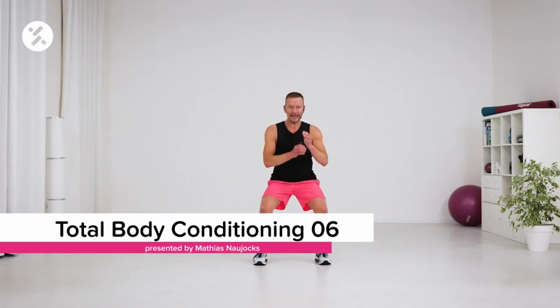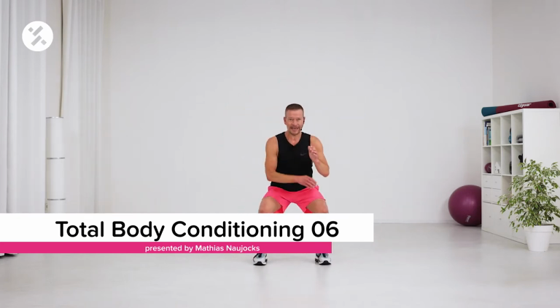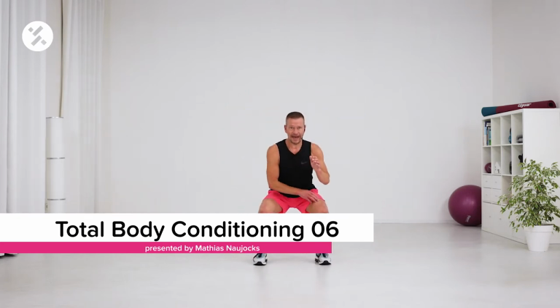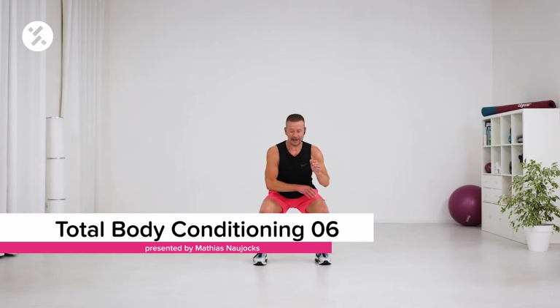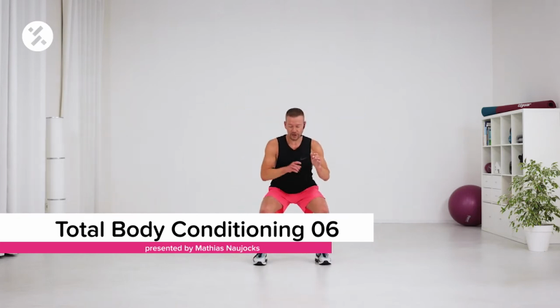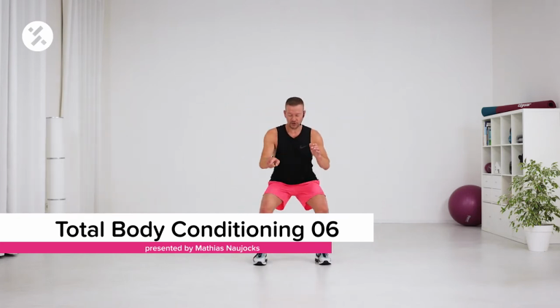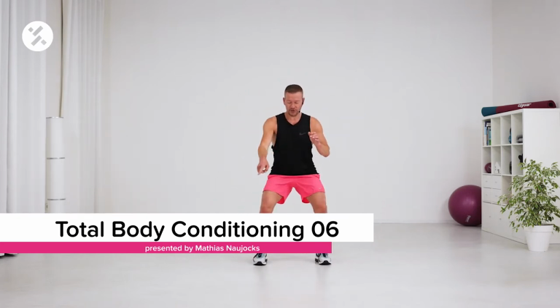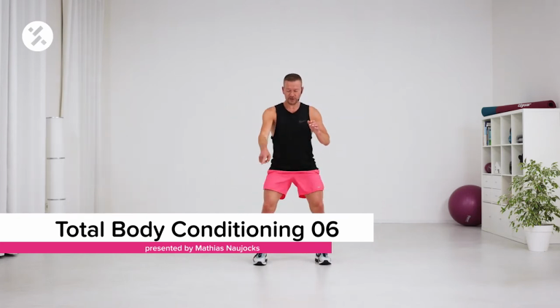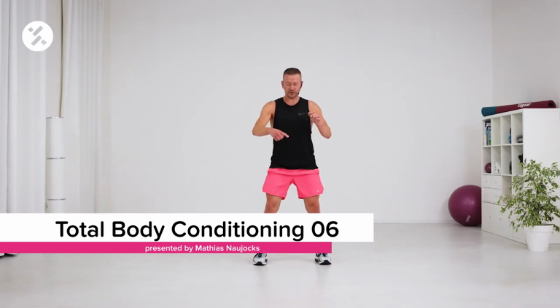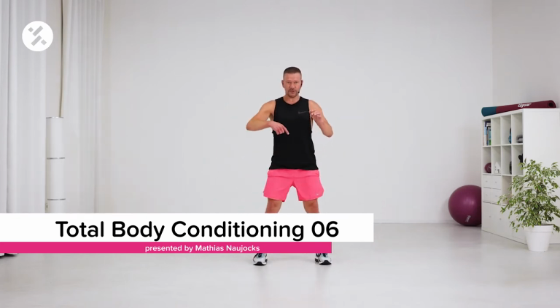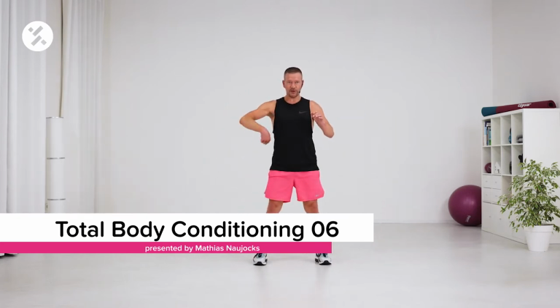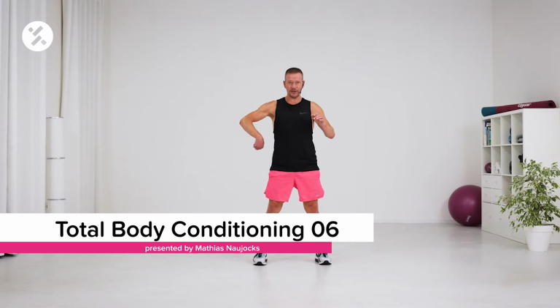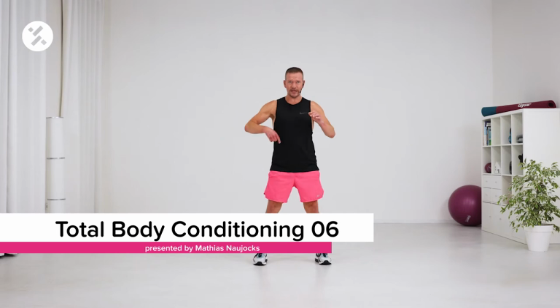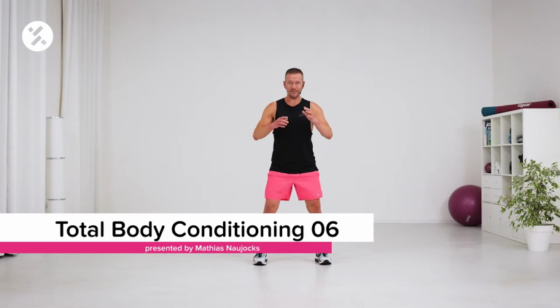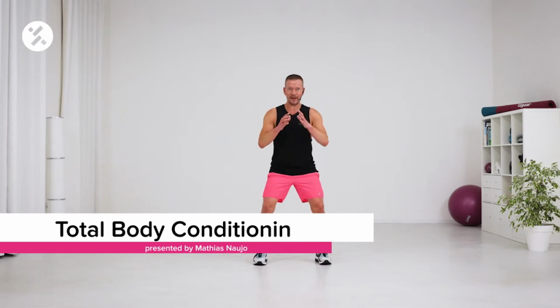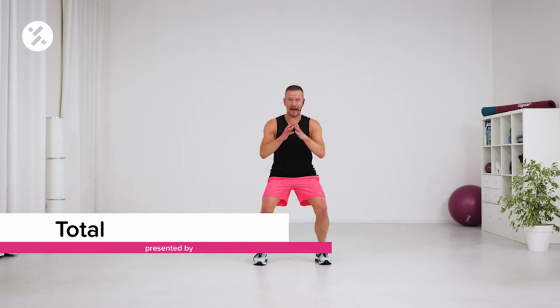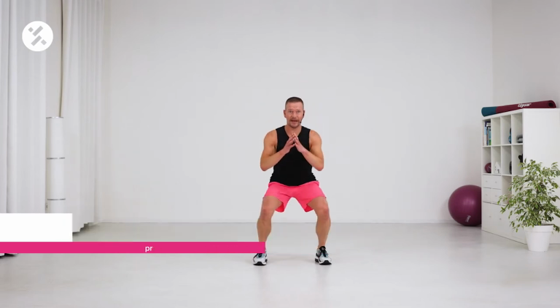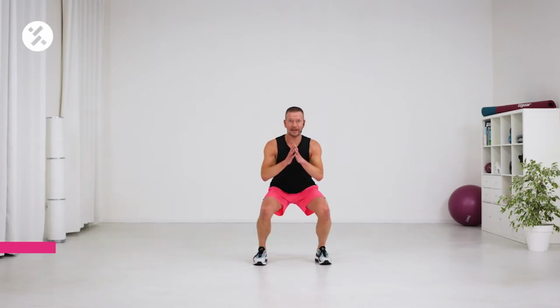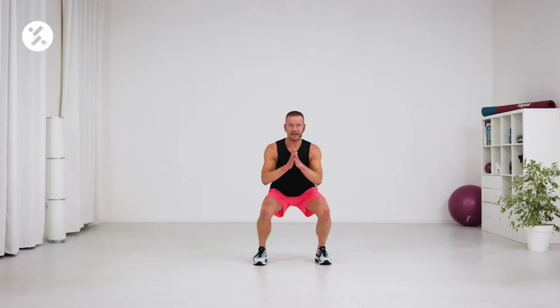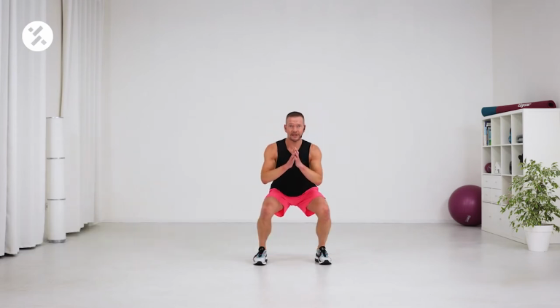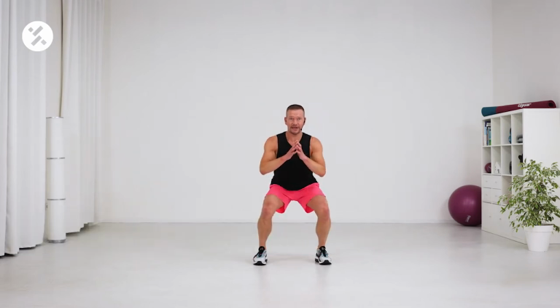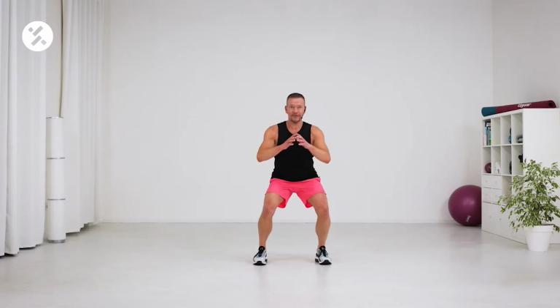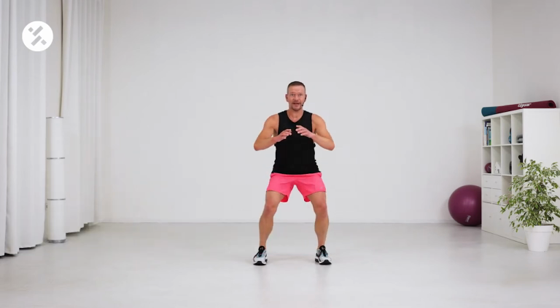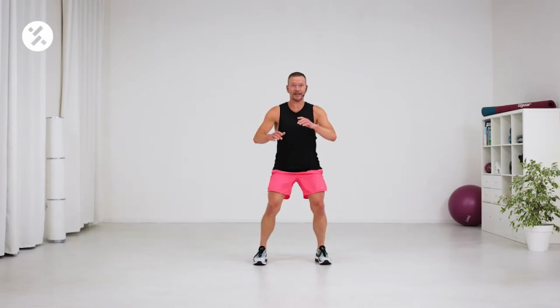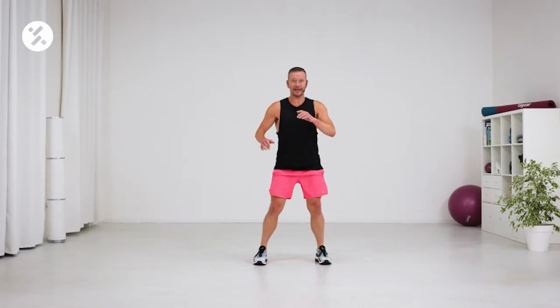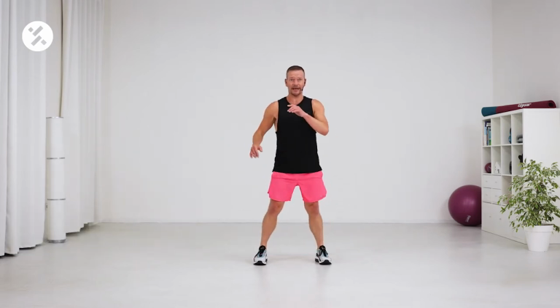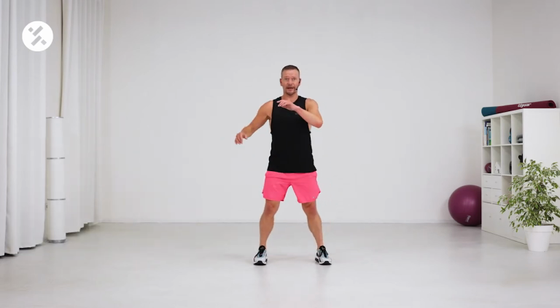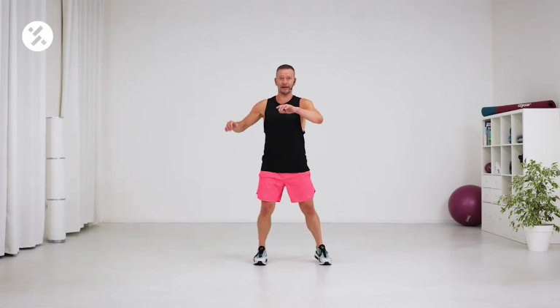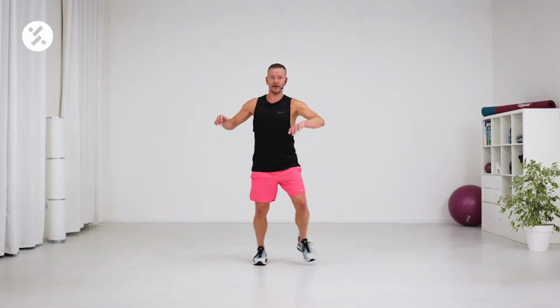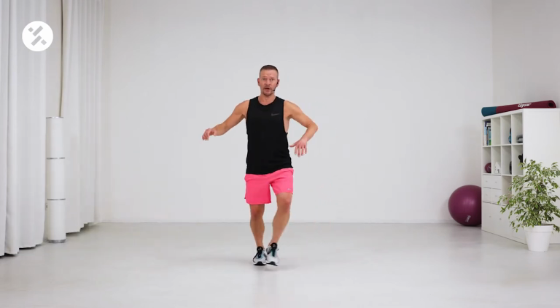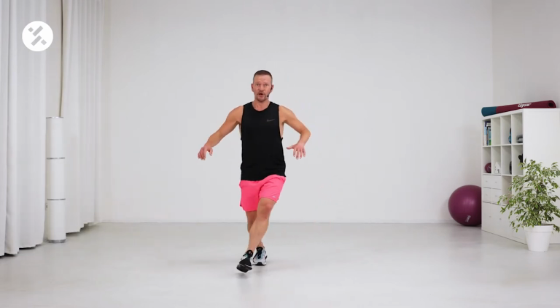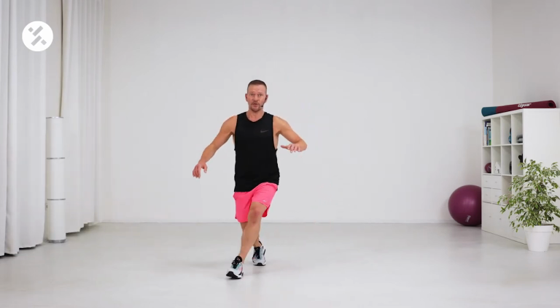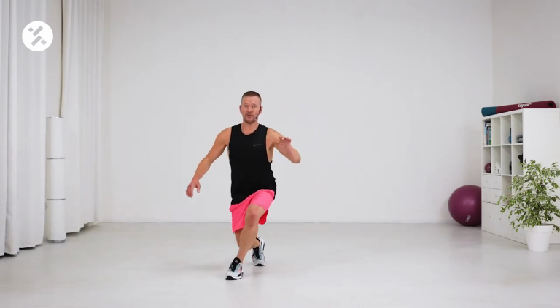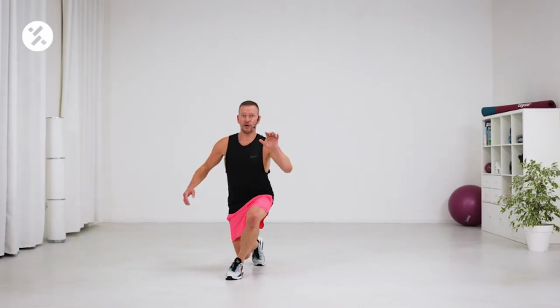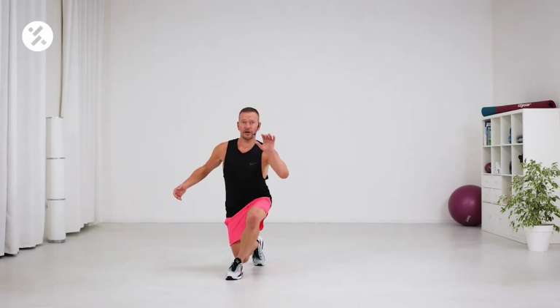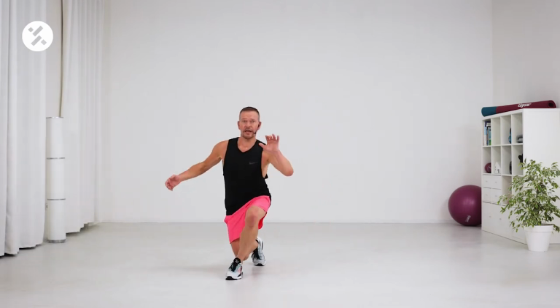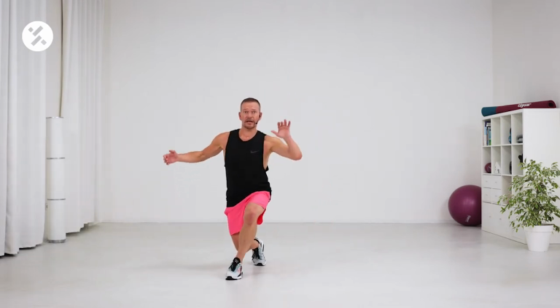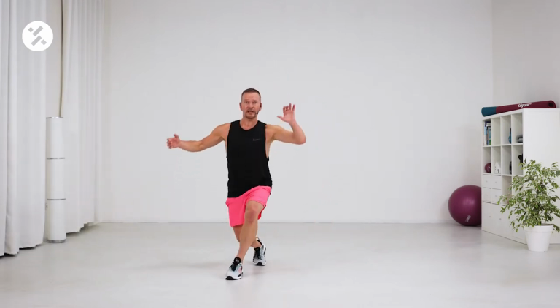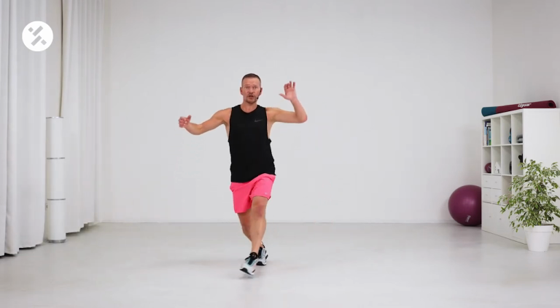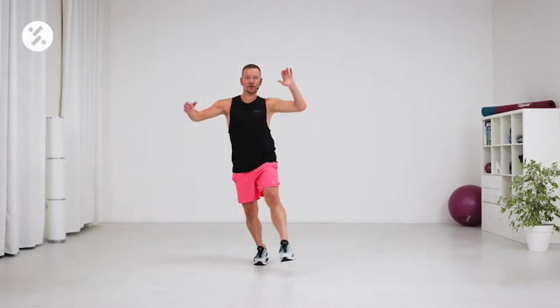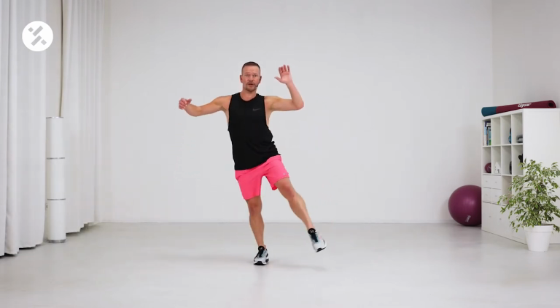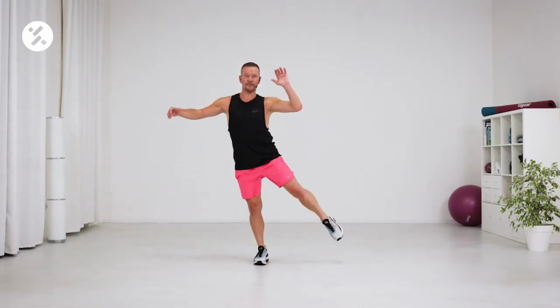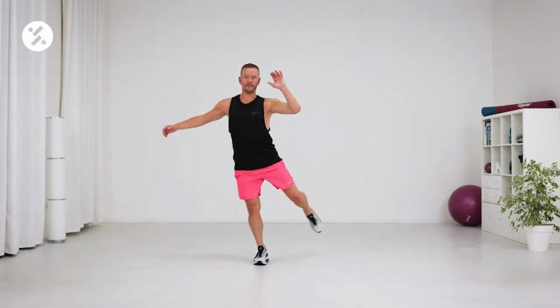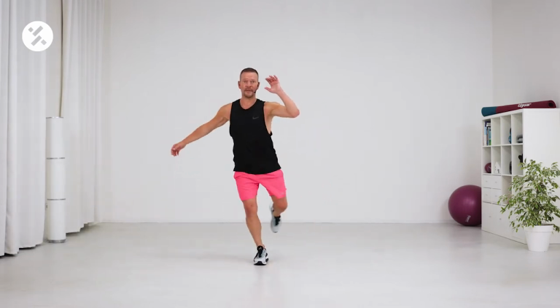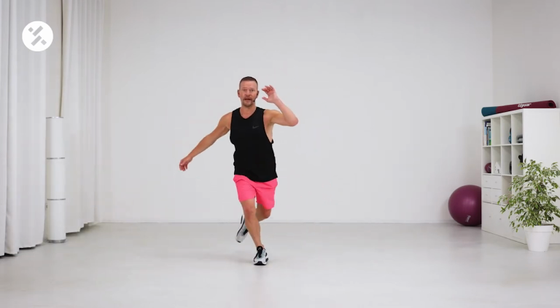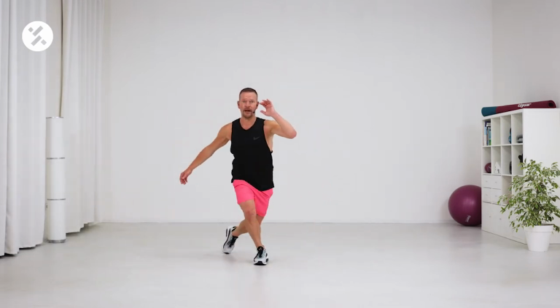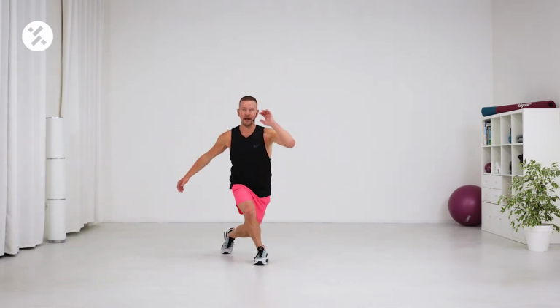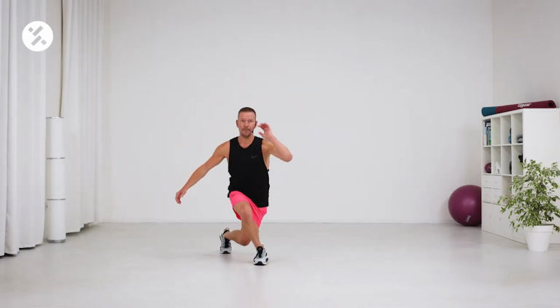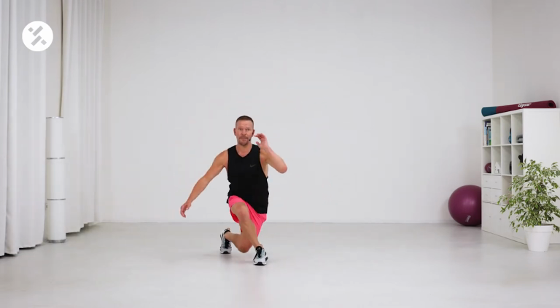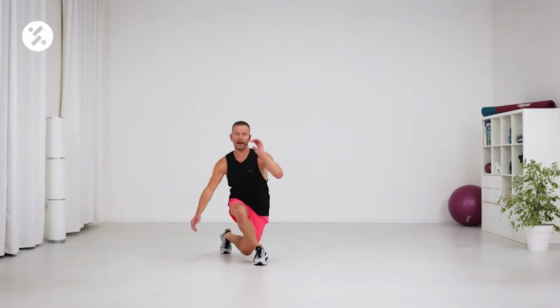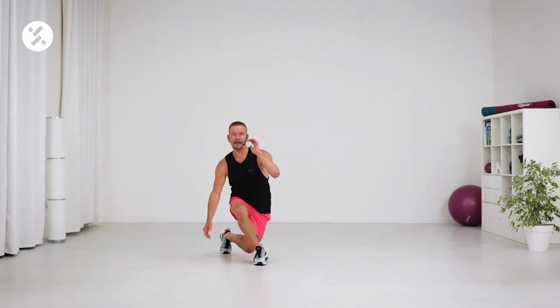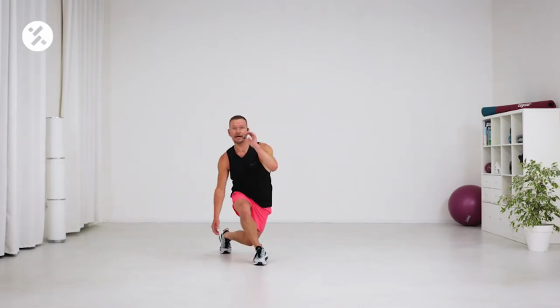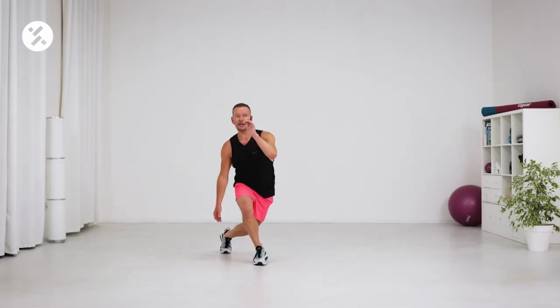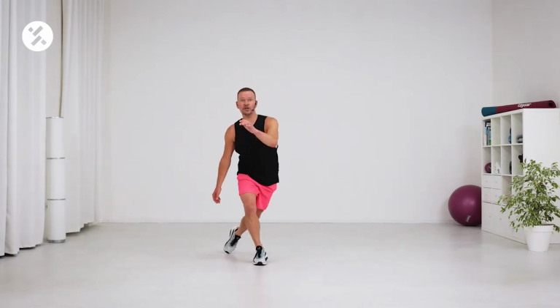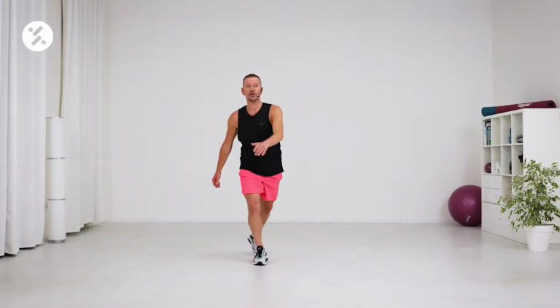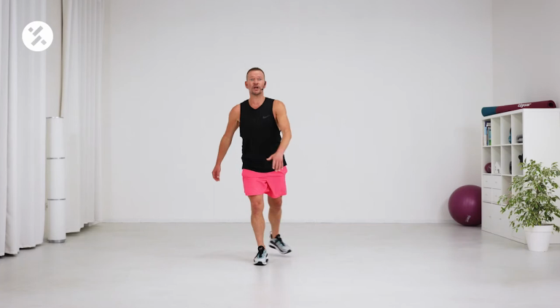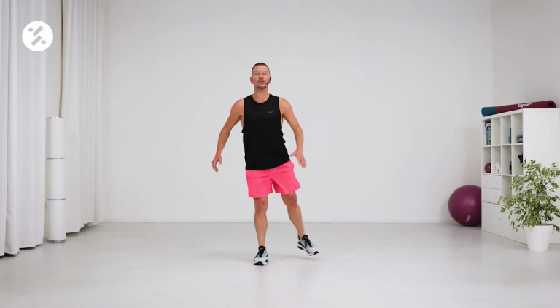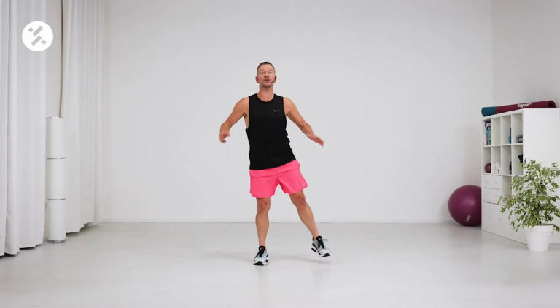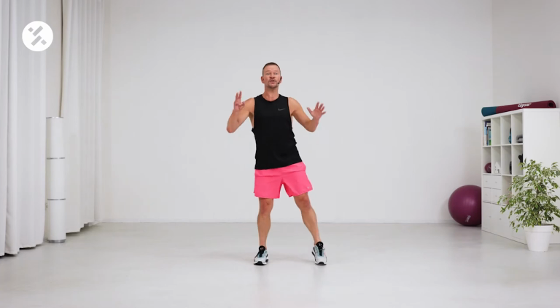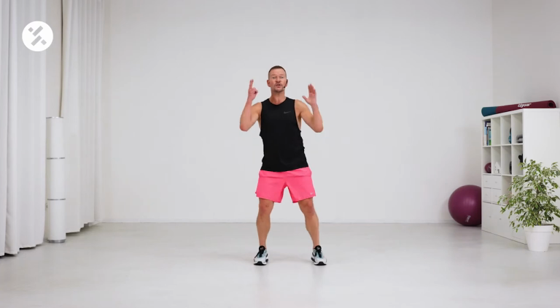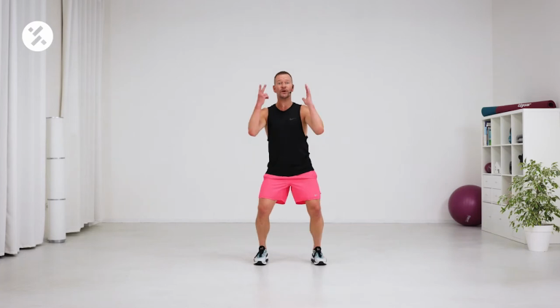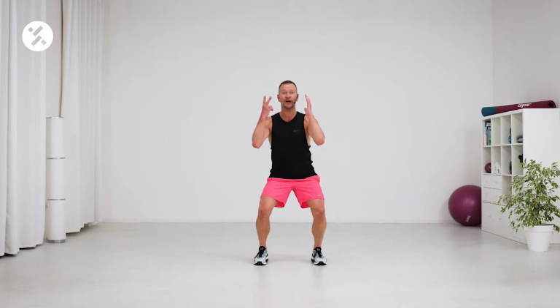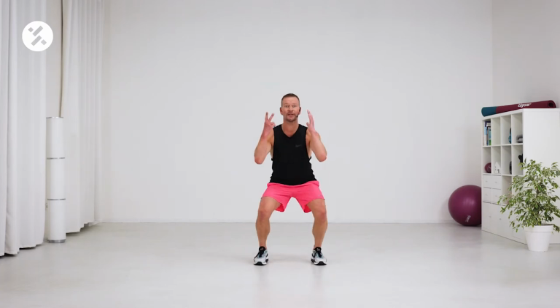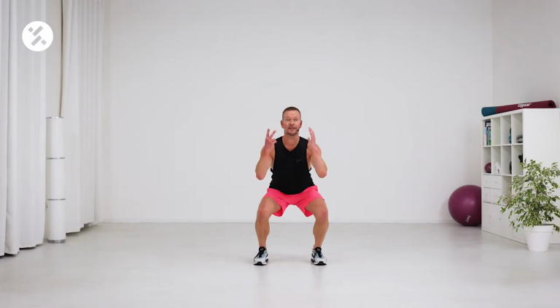Right leg crosses front and back directly. Front lunge, back lunge, two squats.